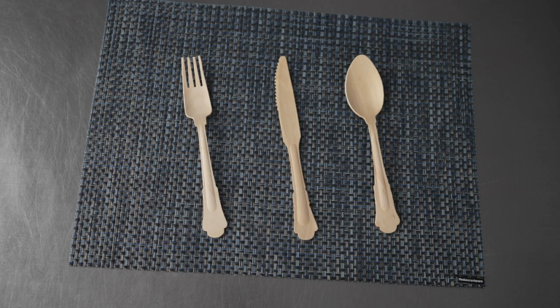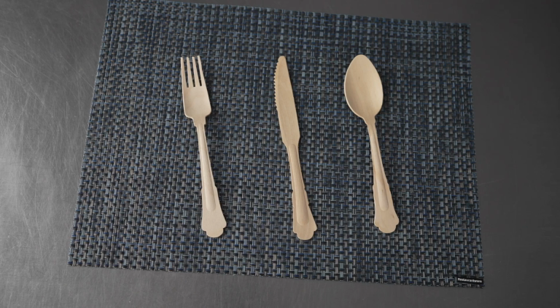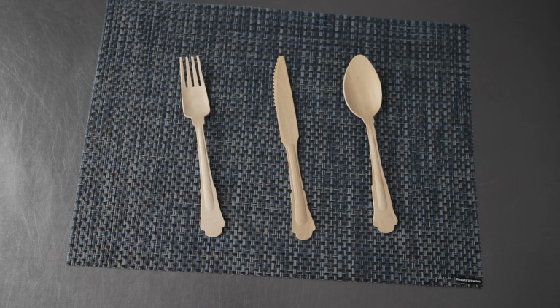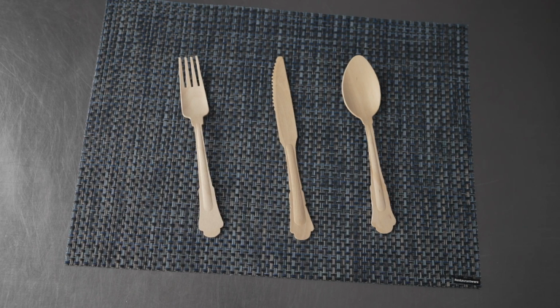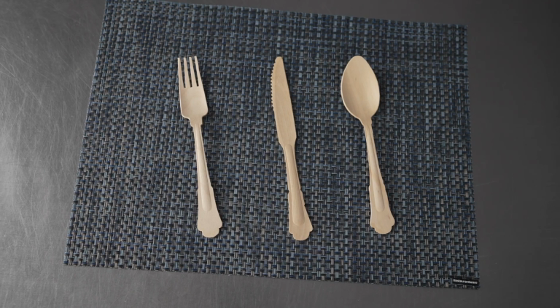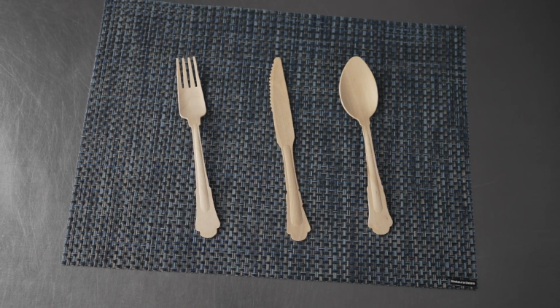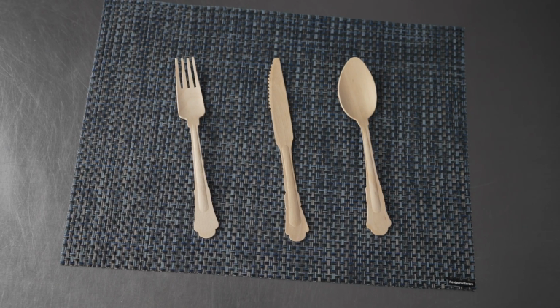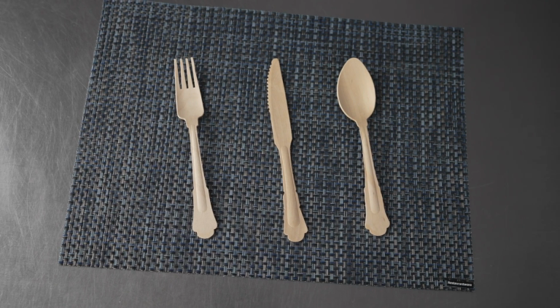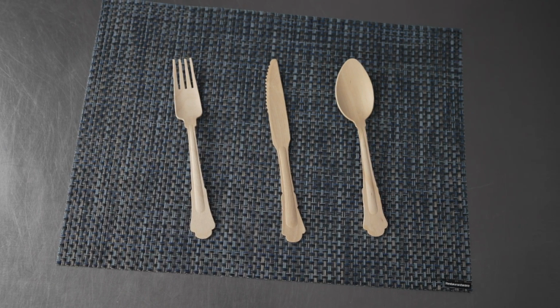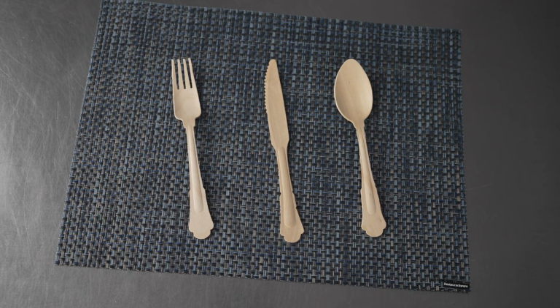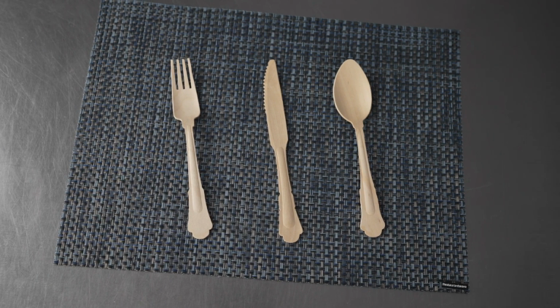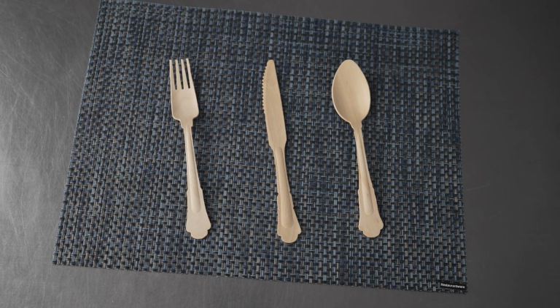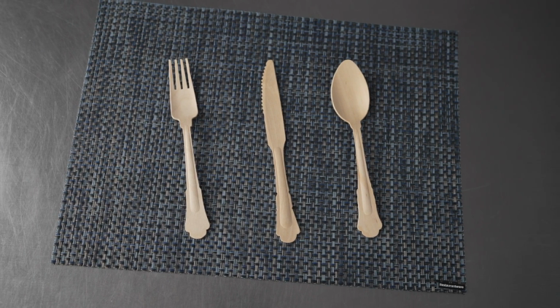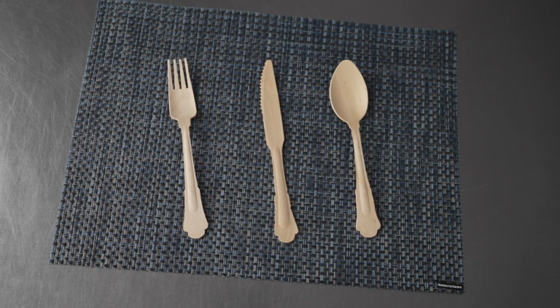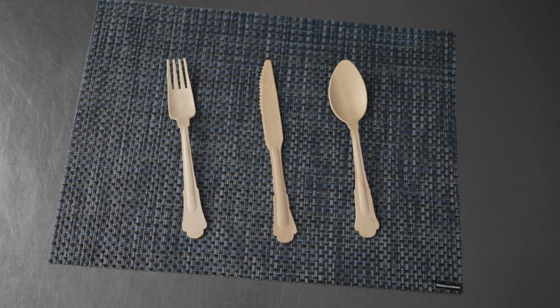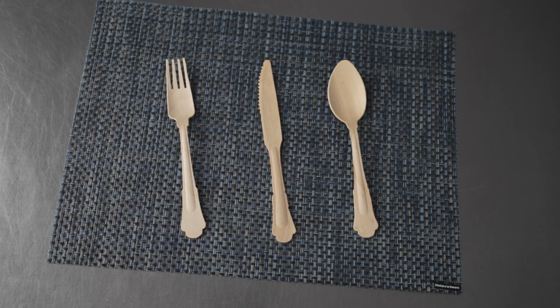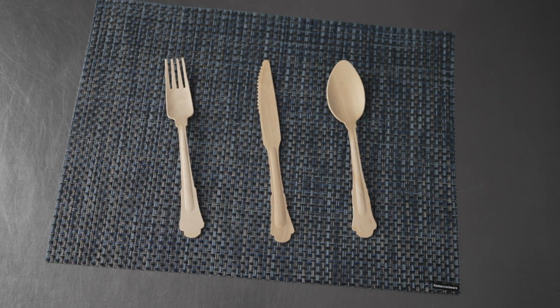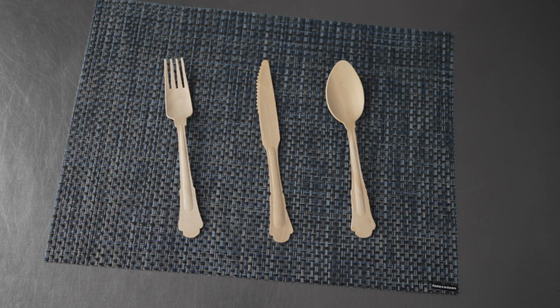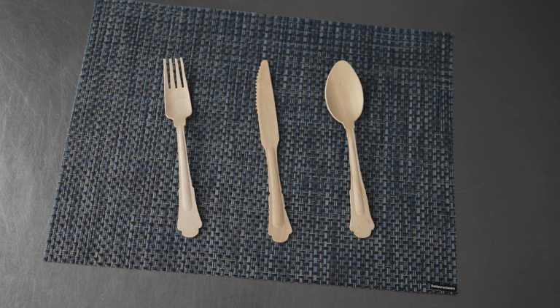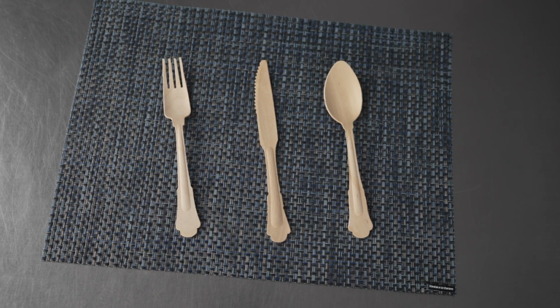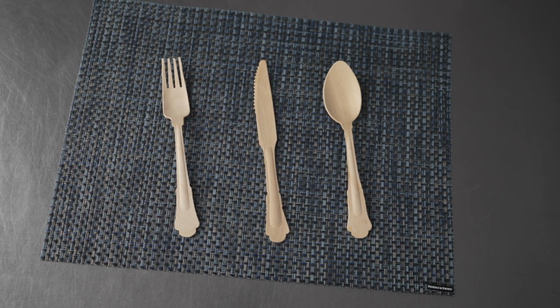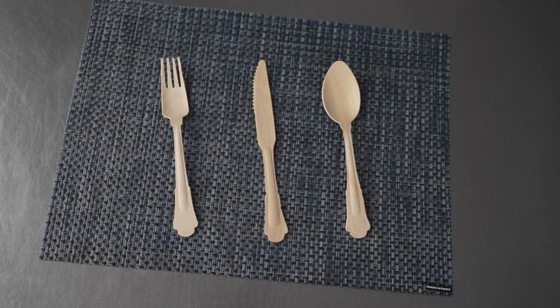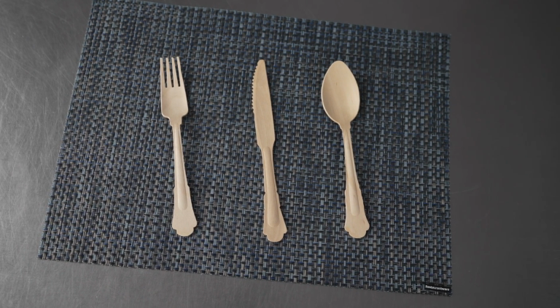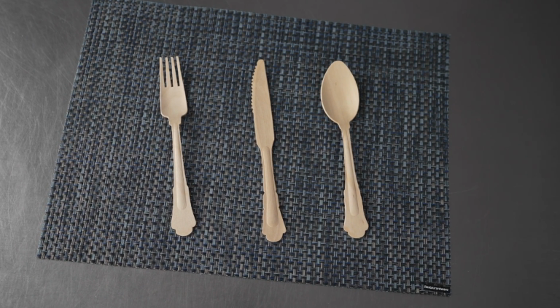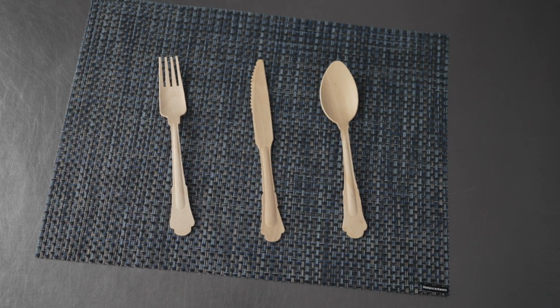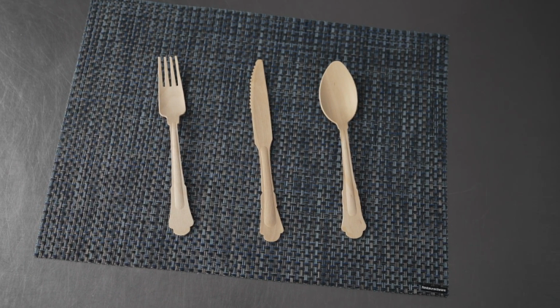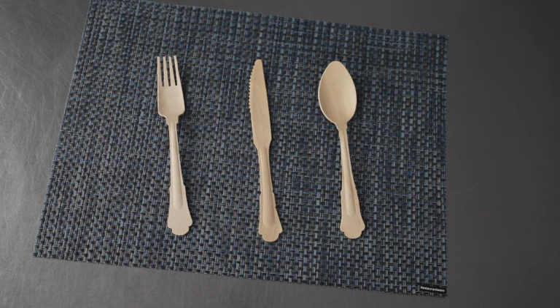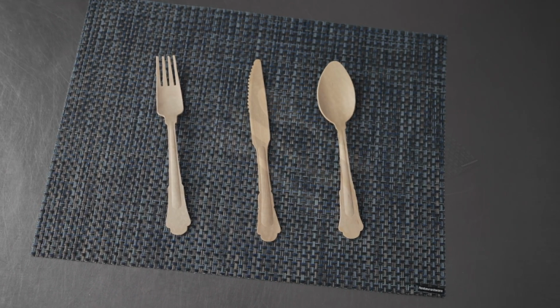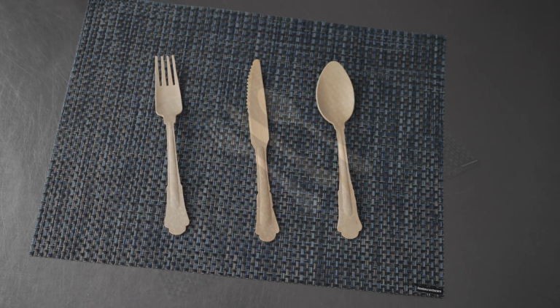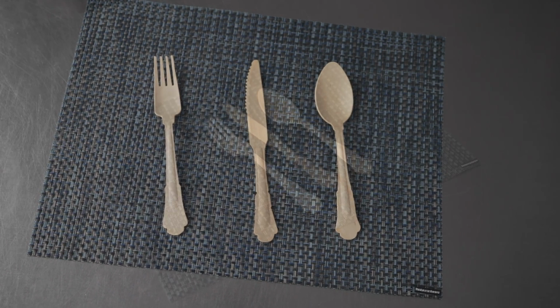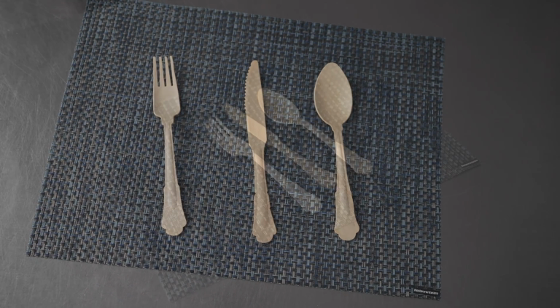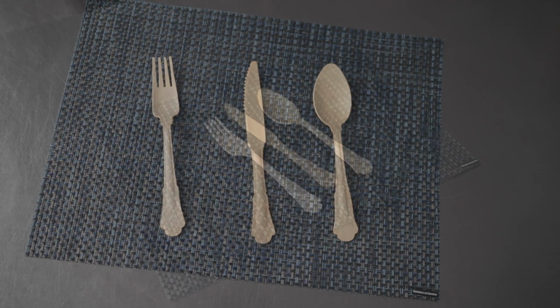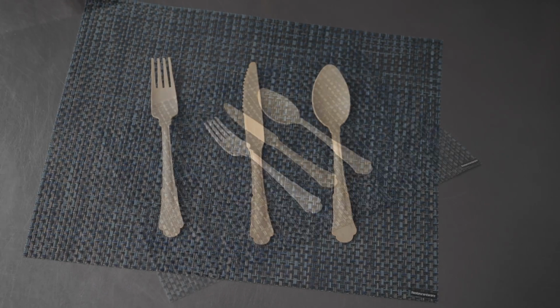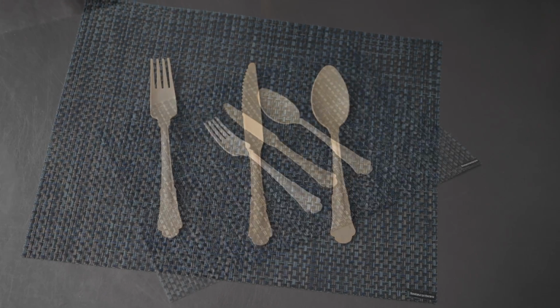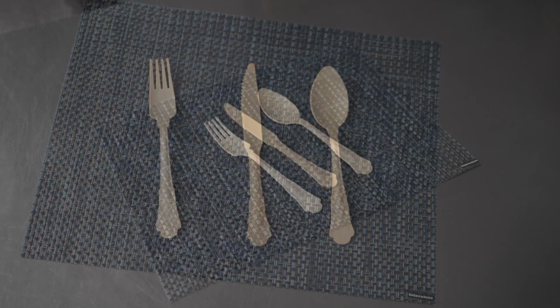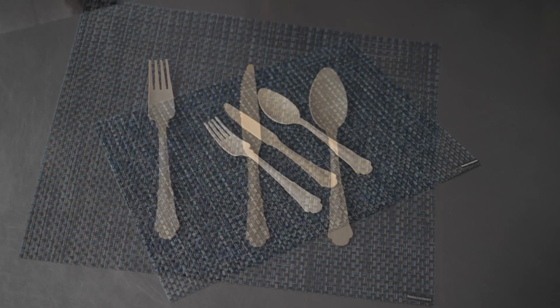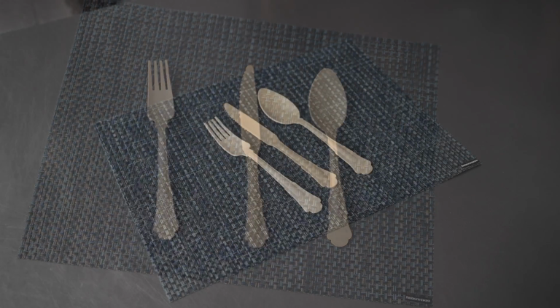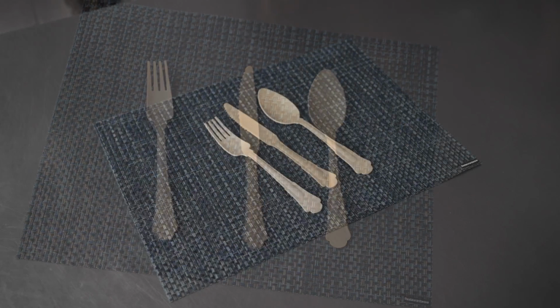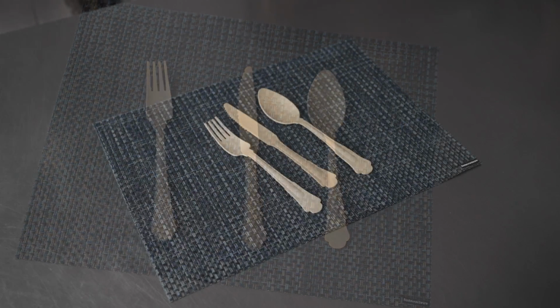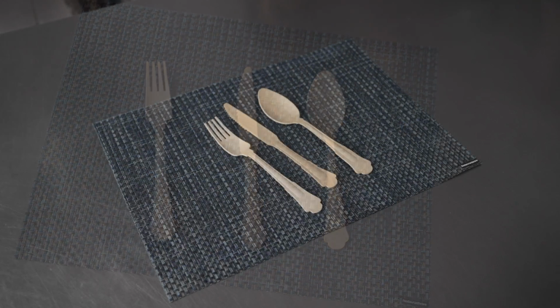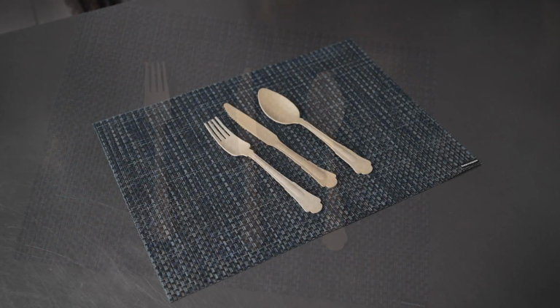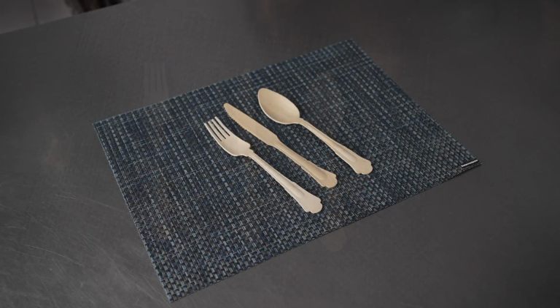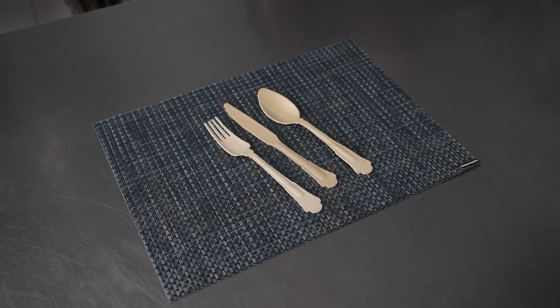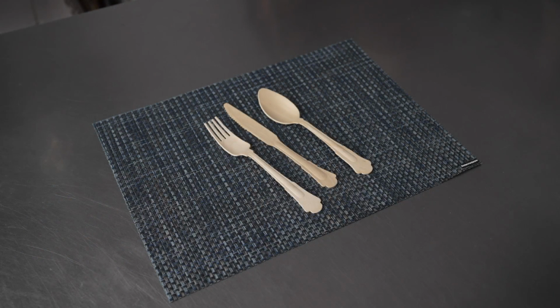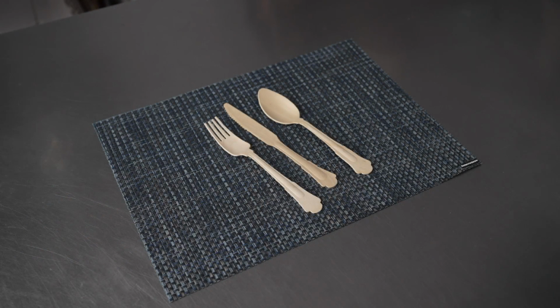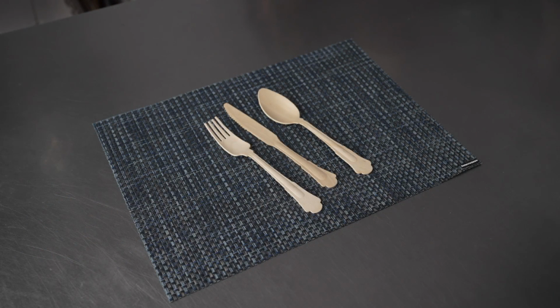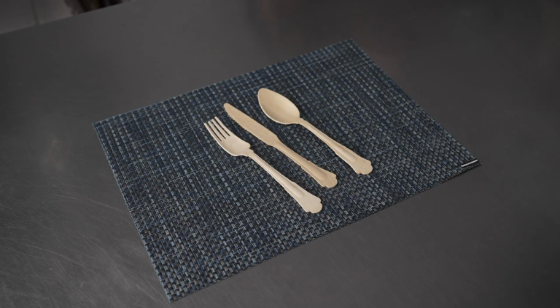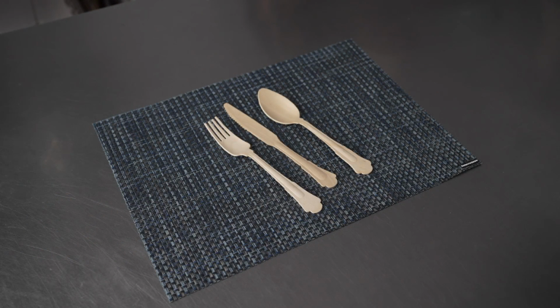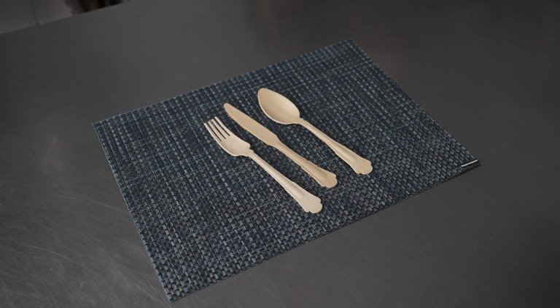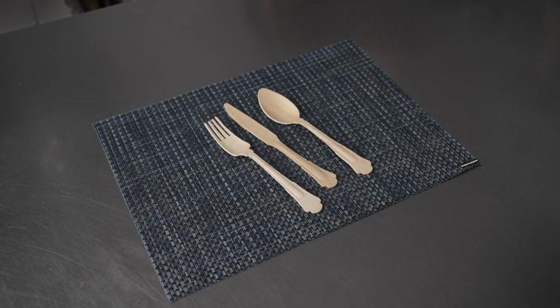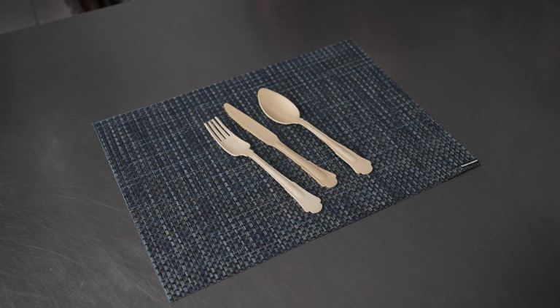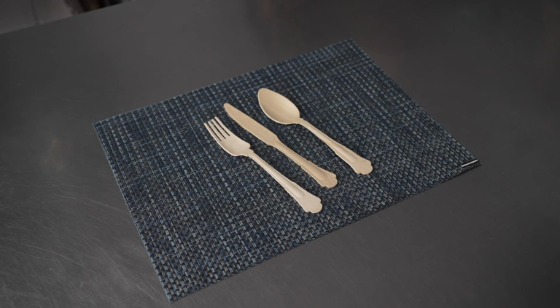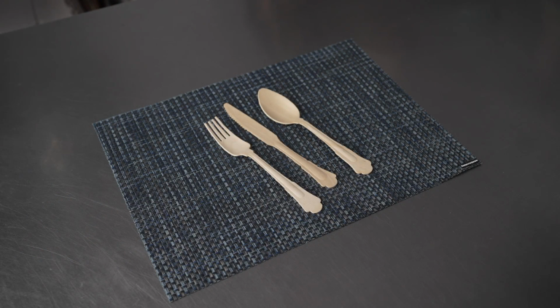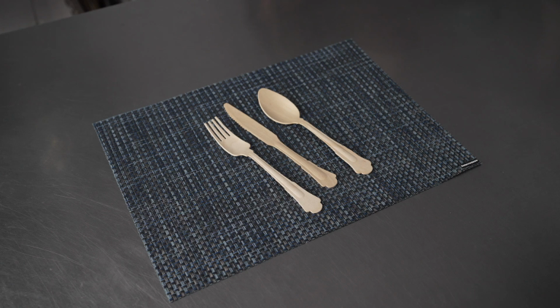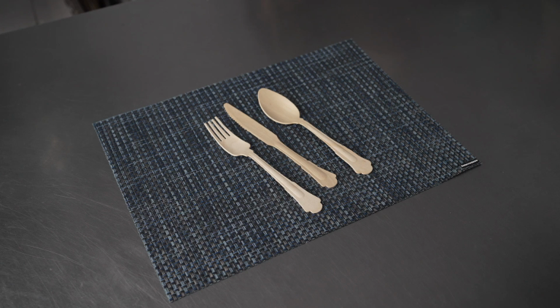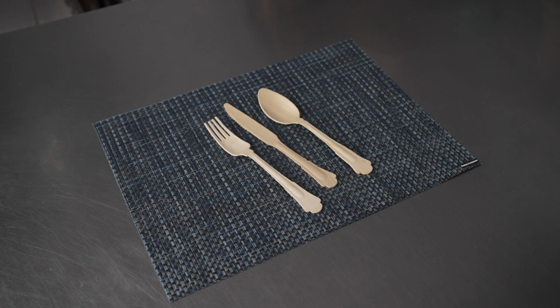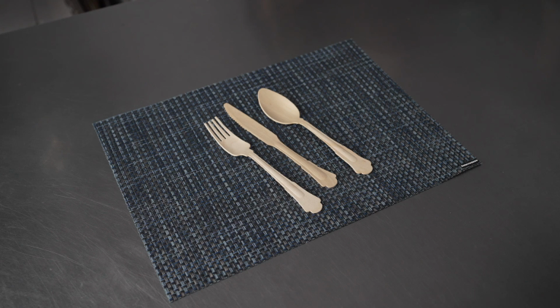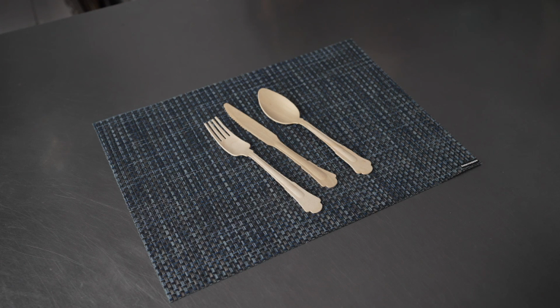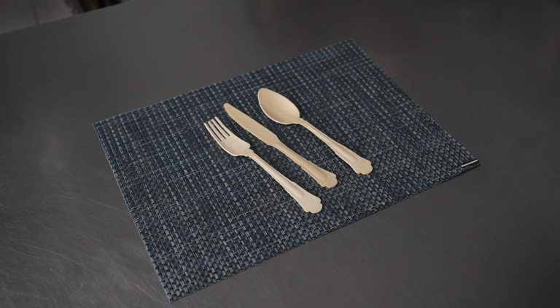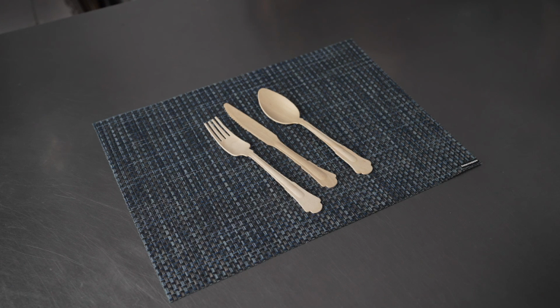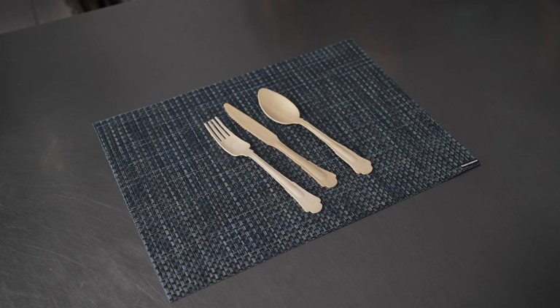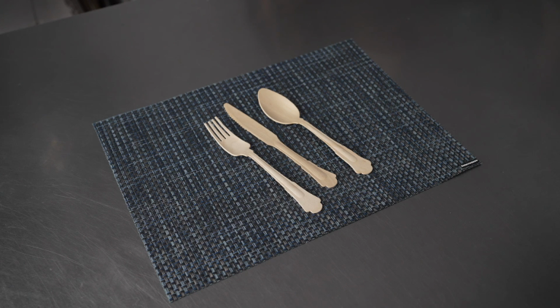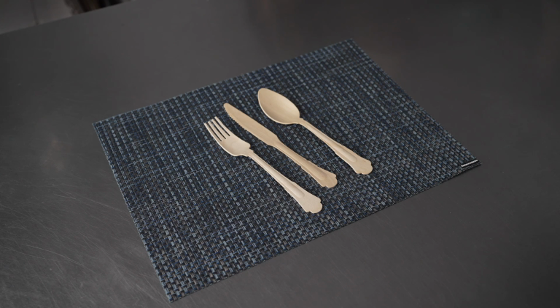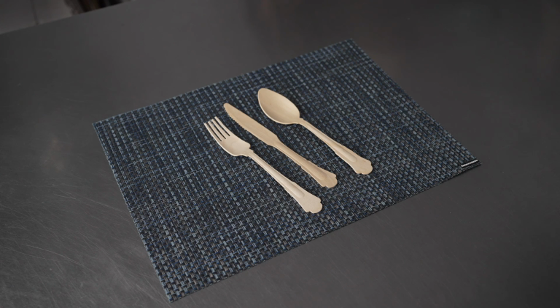This video is brought to you by Restaurant Wear. In it, we're talking about disposable cutlery, specifically these wooden Baroque utensils.